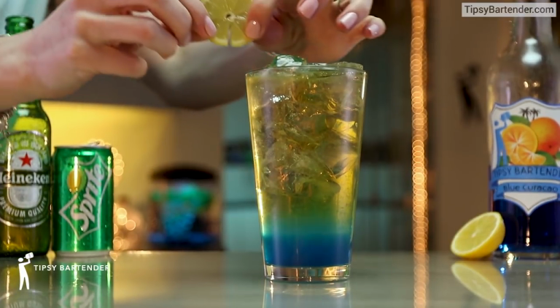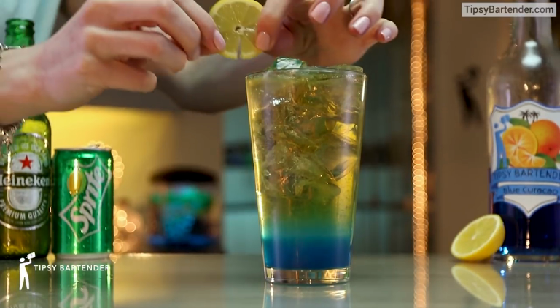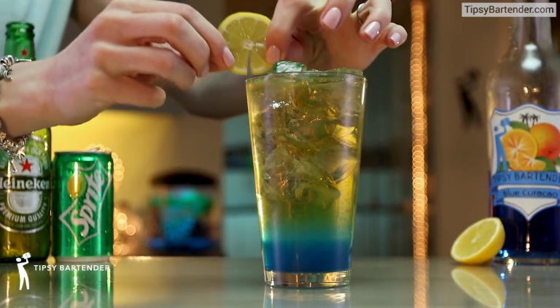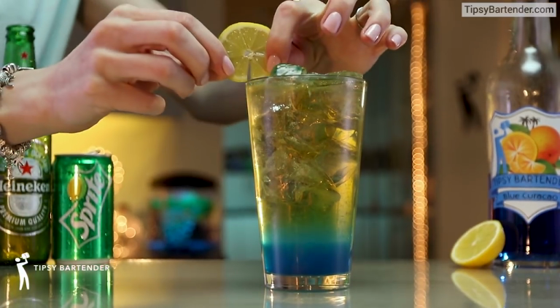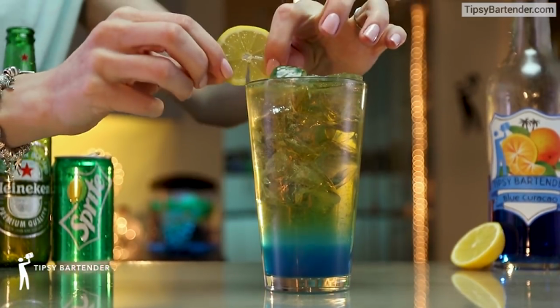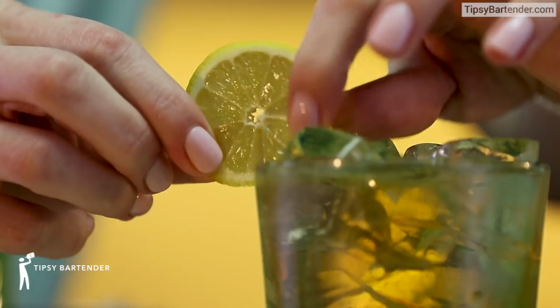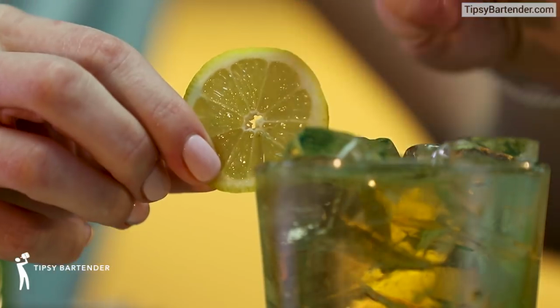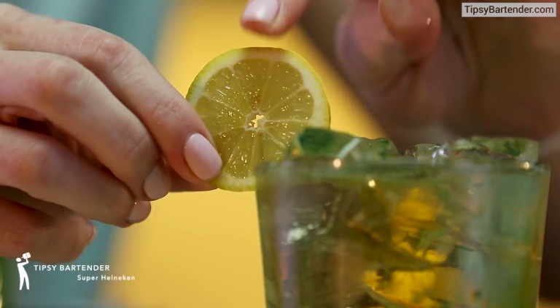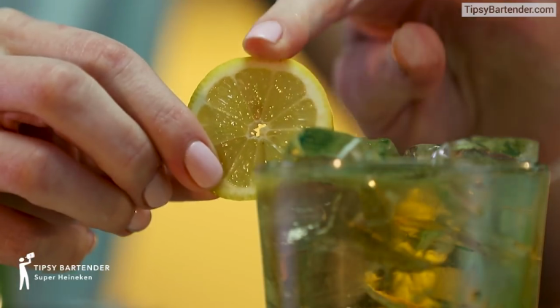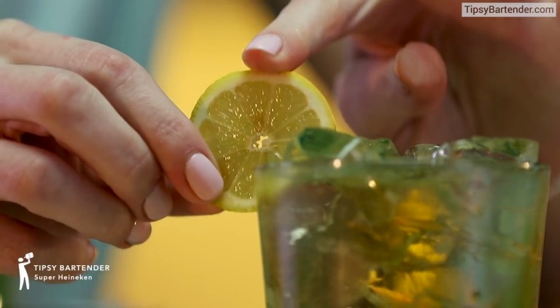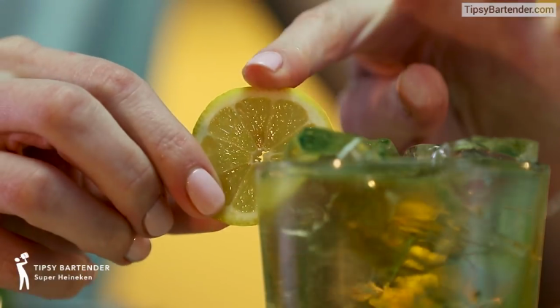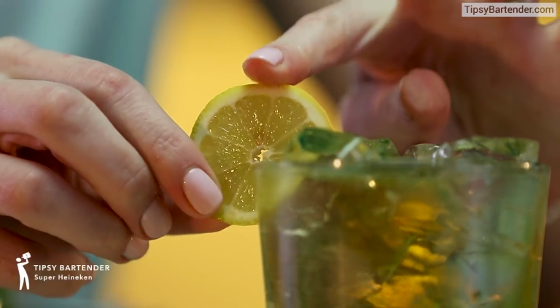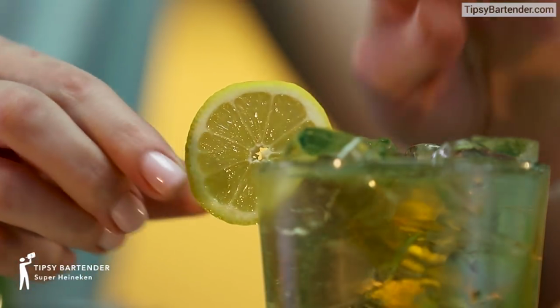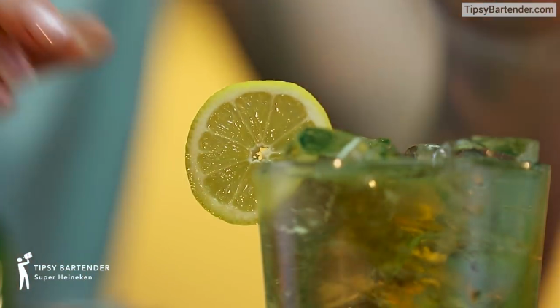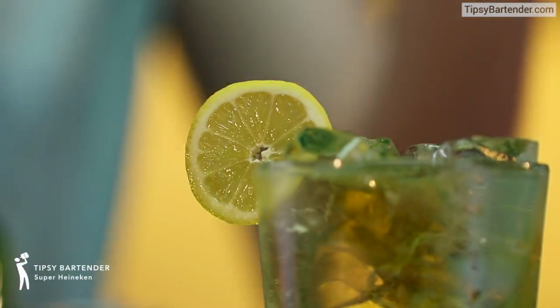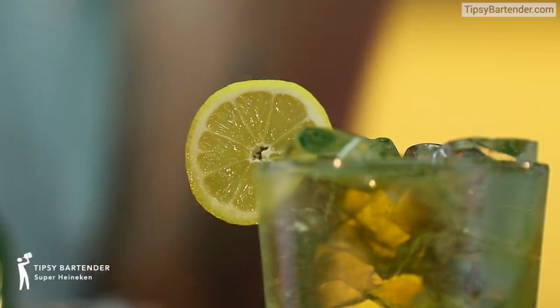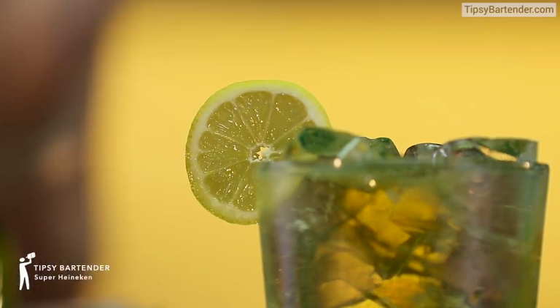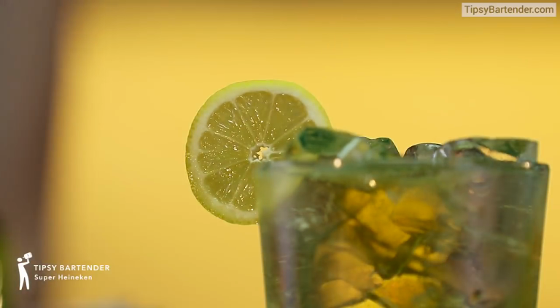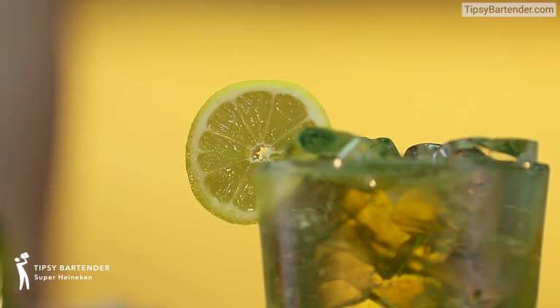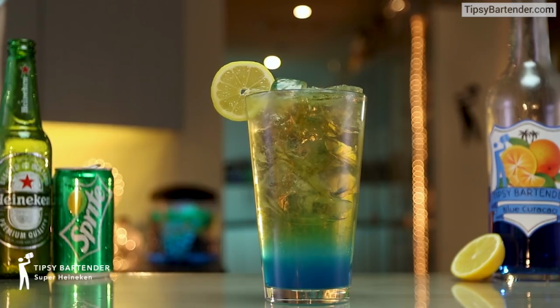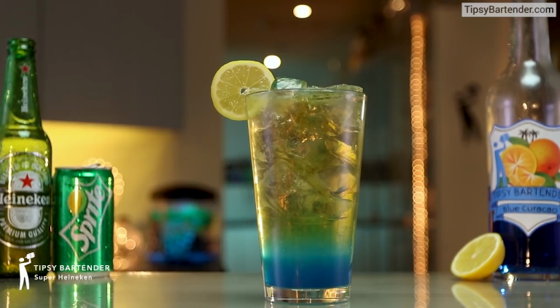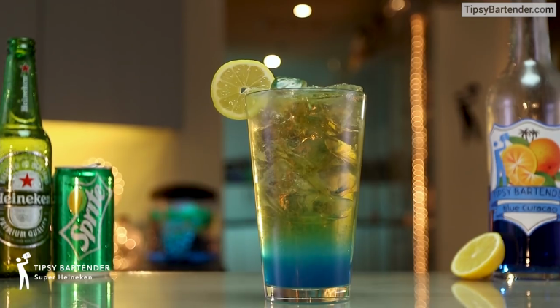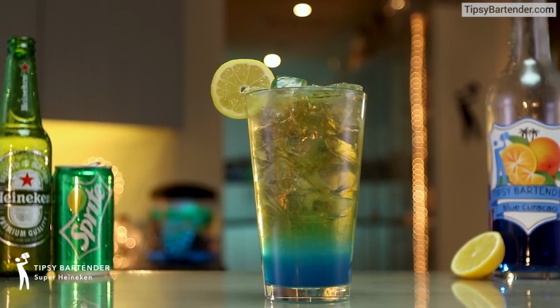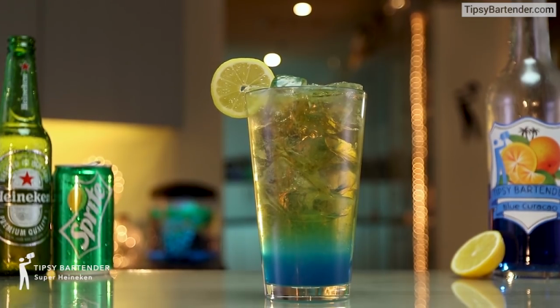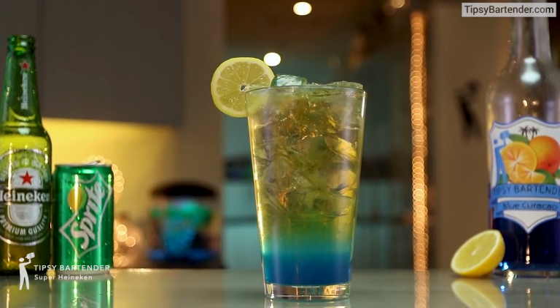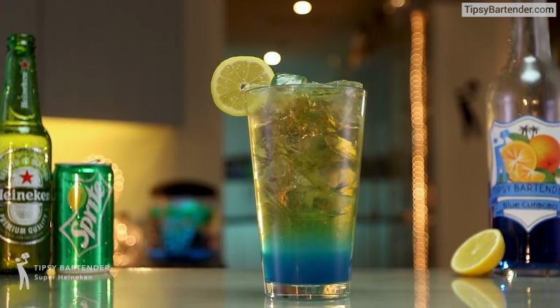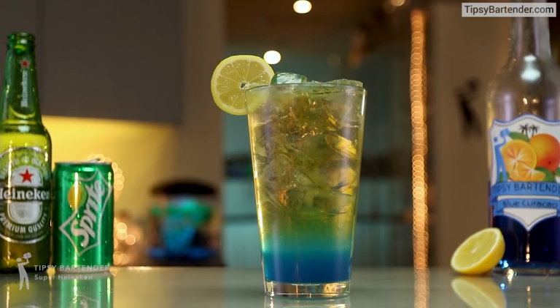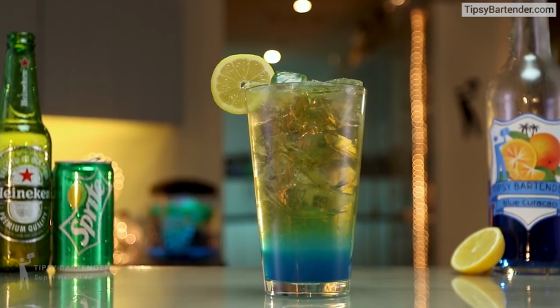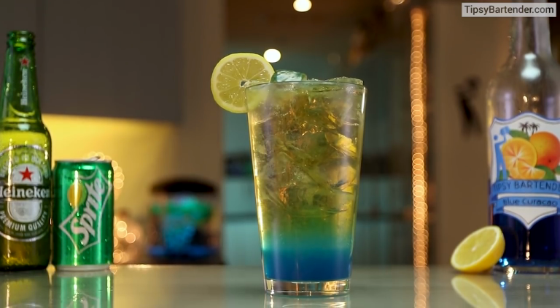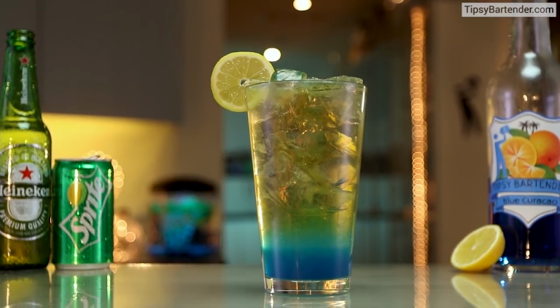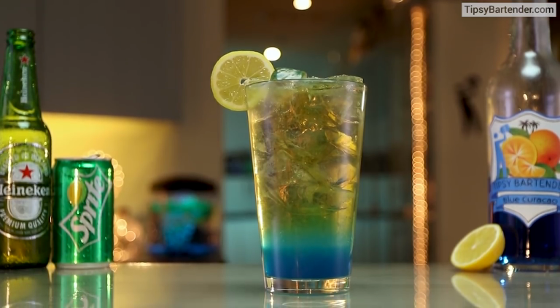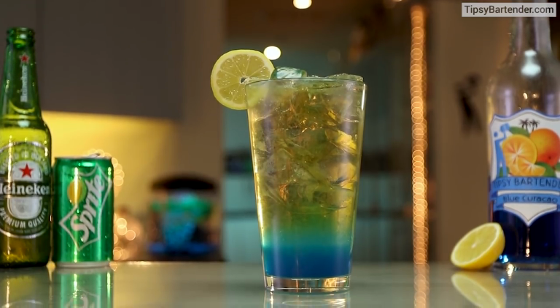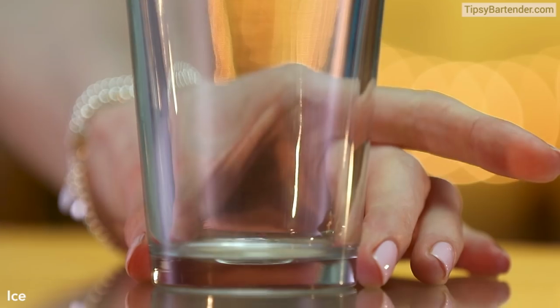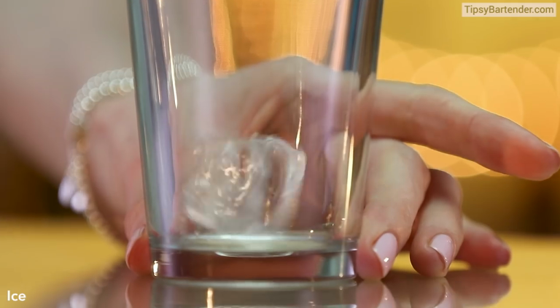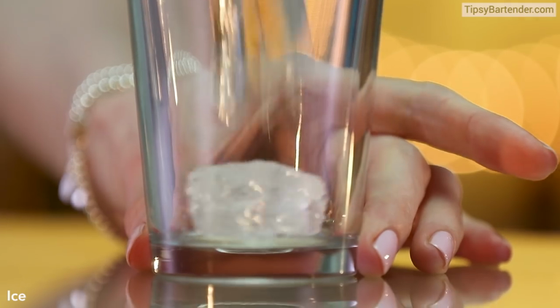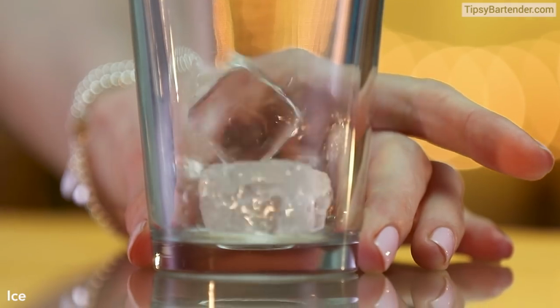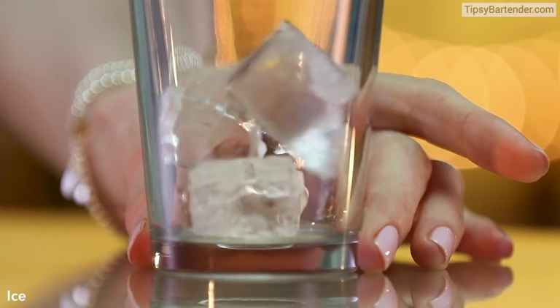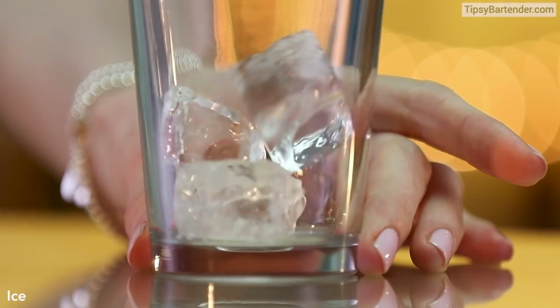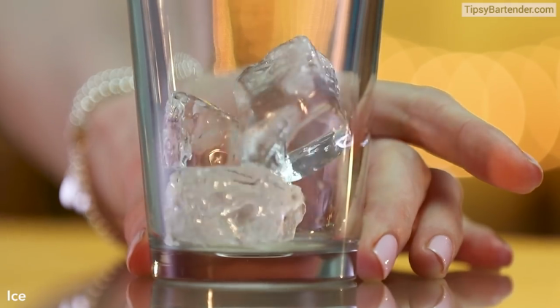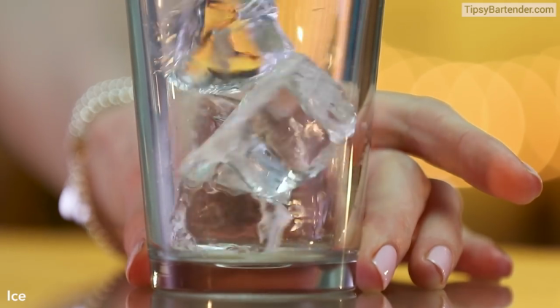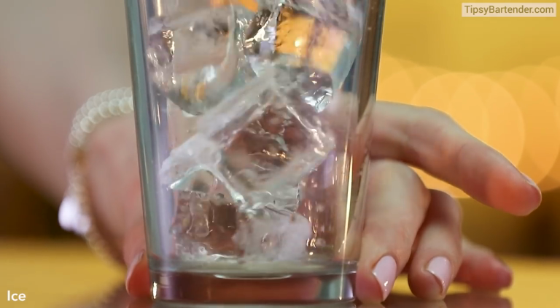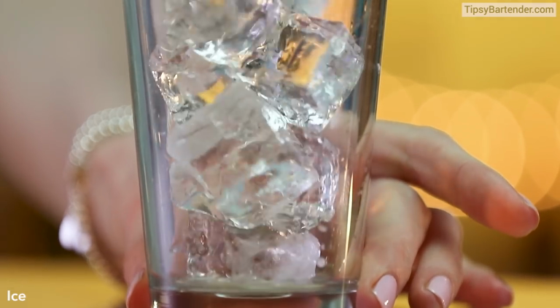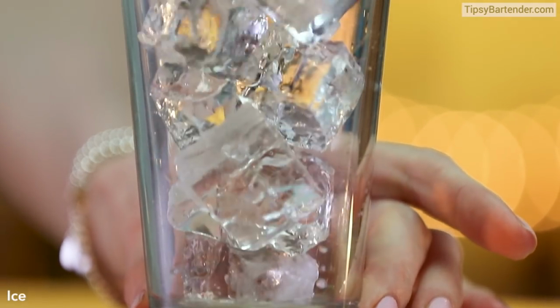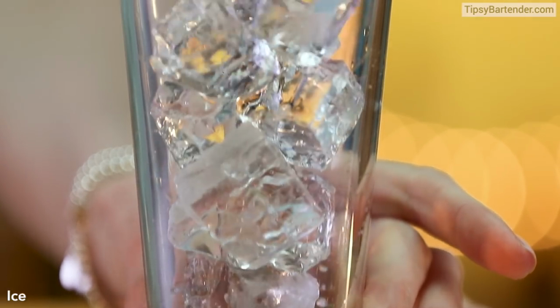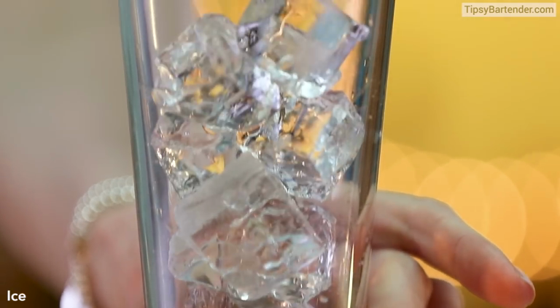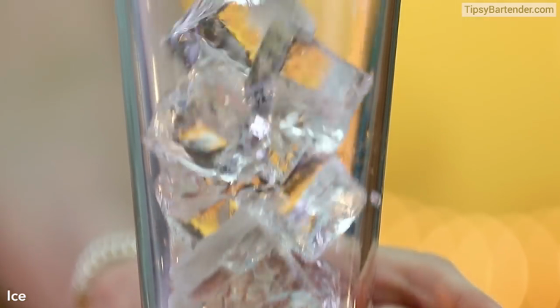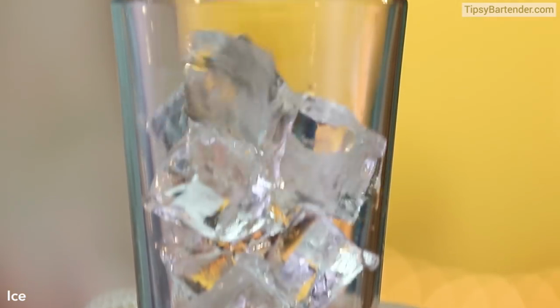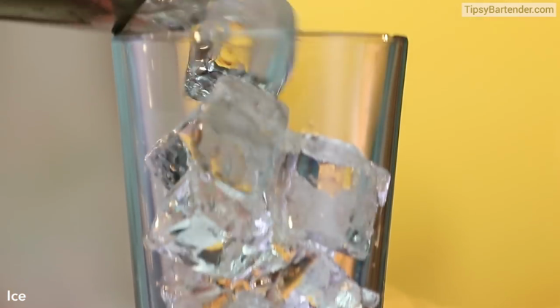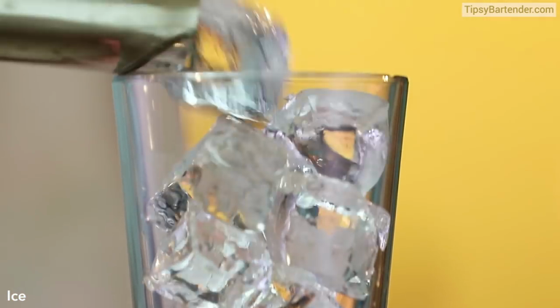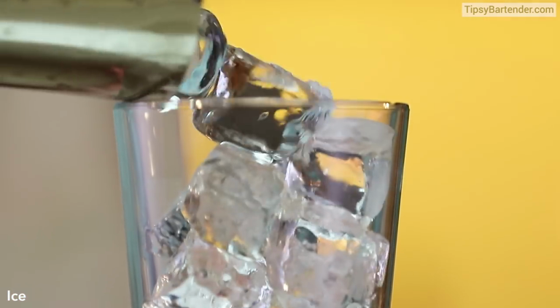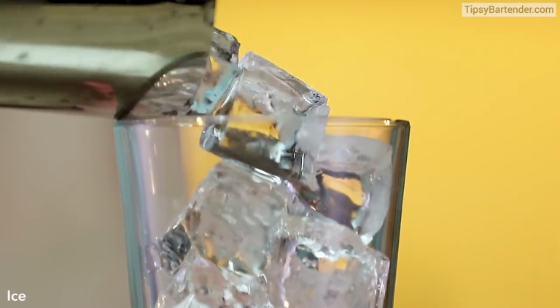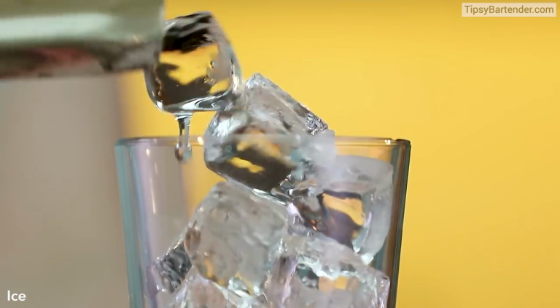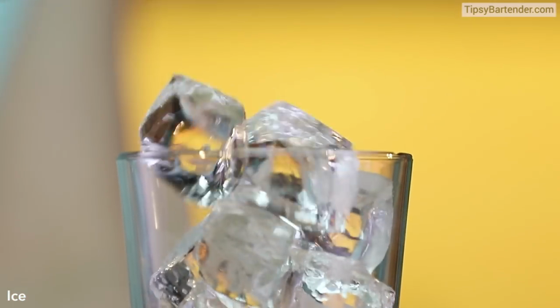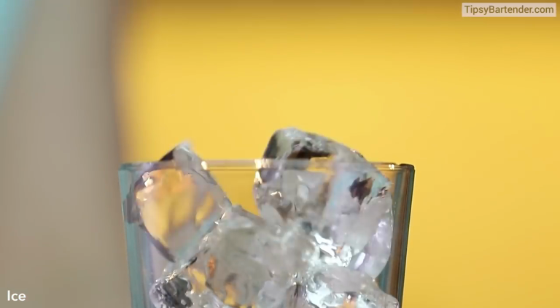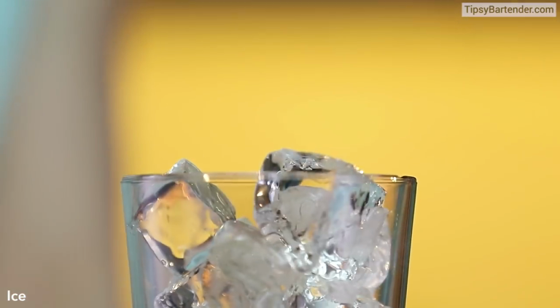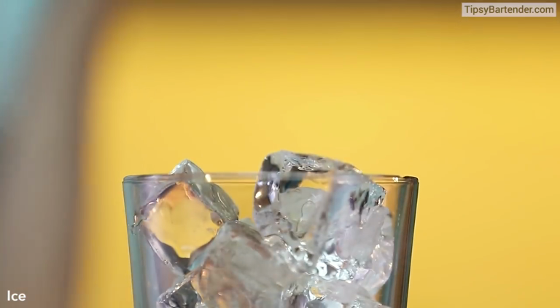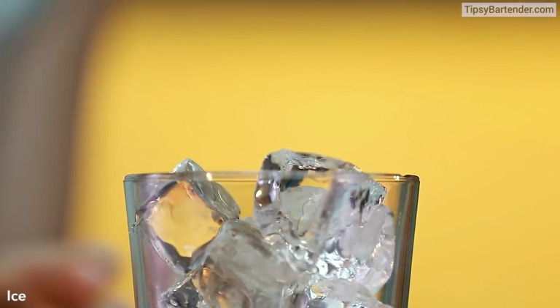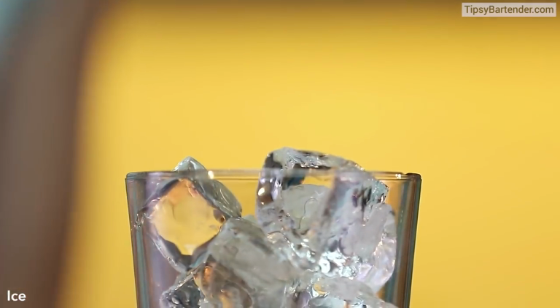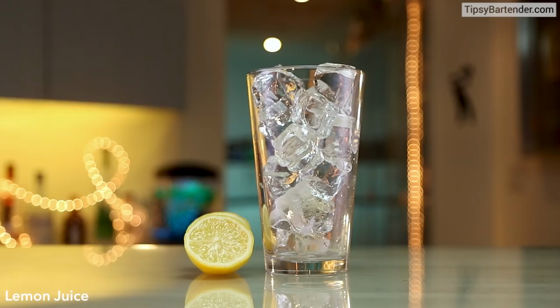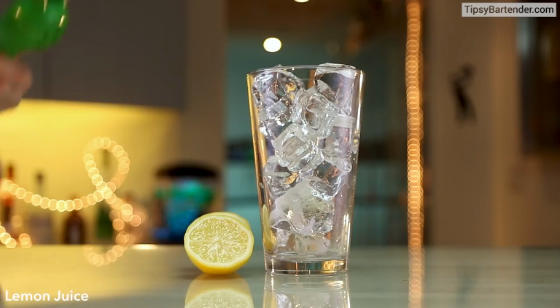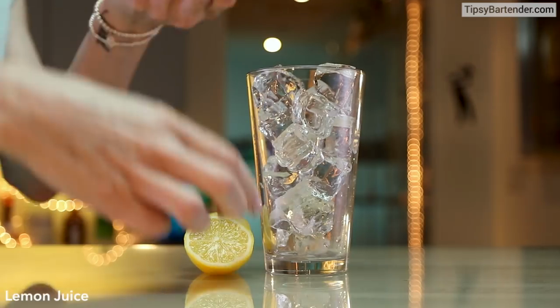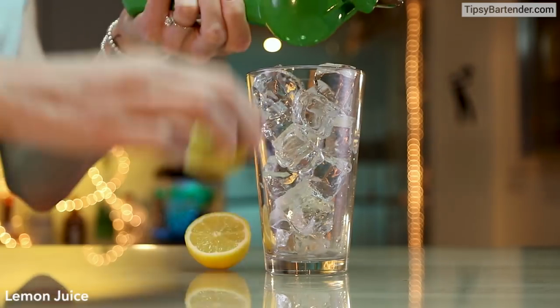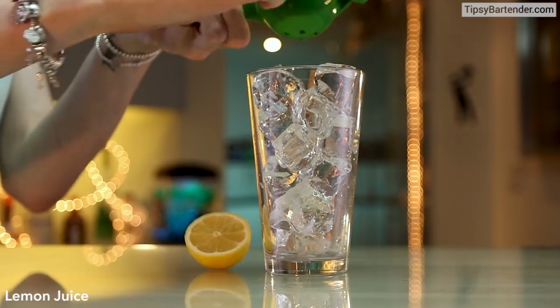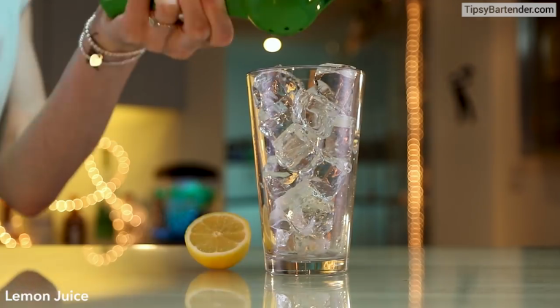This one's awesome. It's called Super Heineken and we discovered this over Christmas in Taiwan. So check it out,